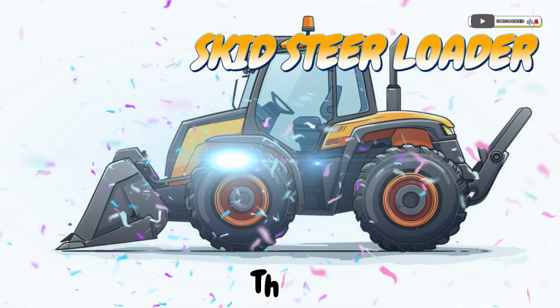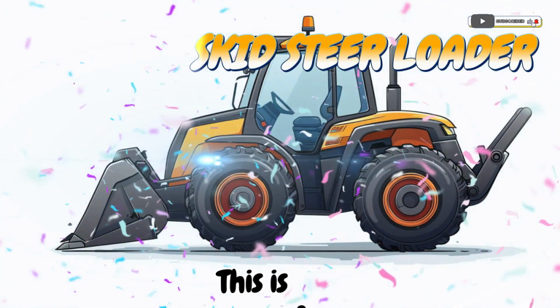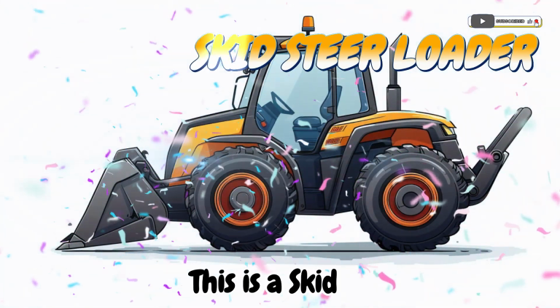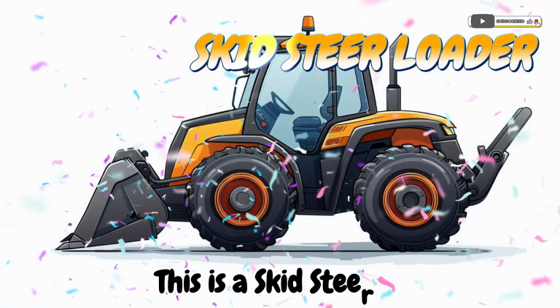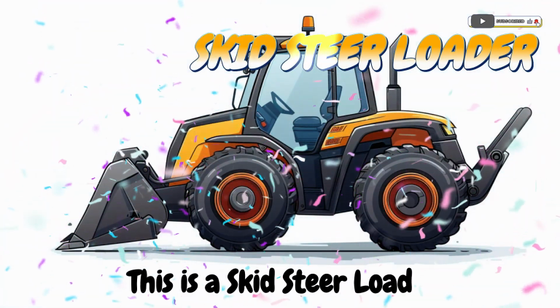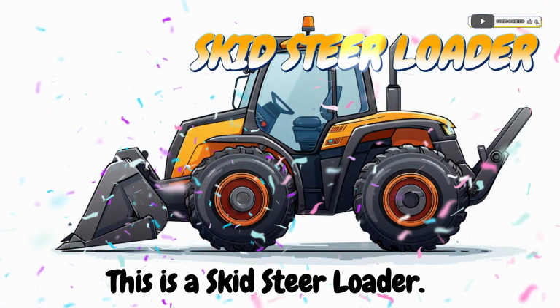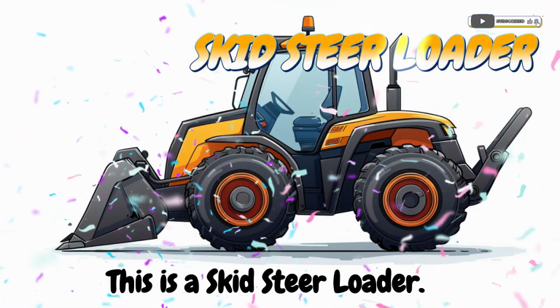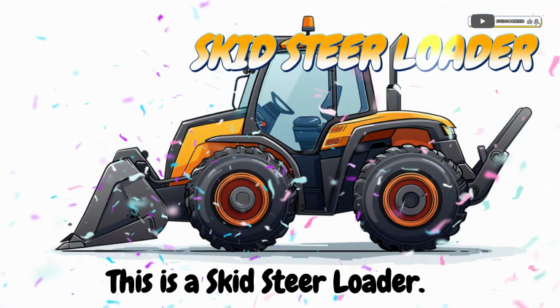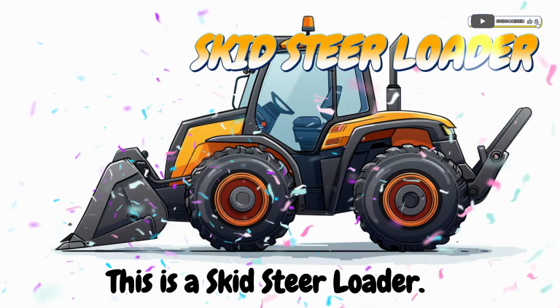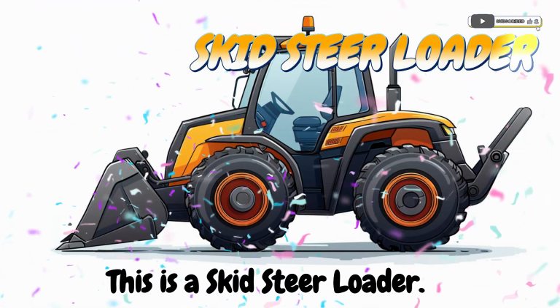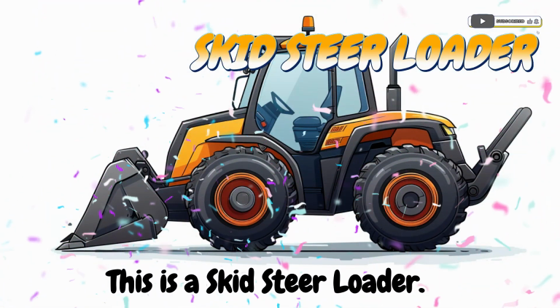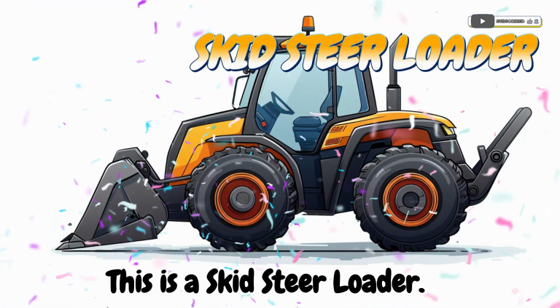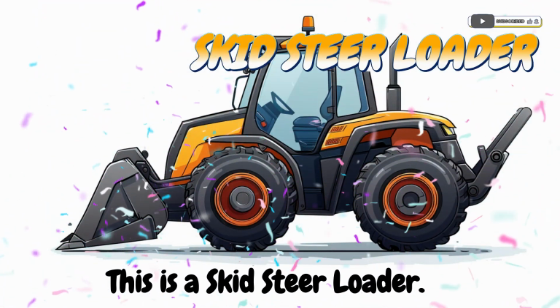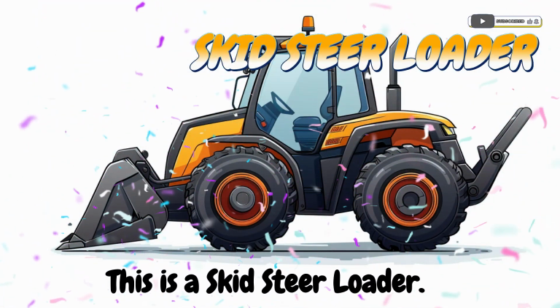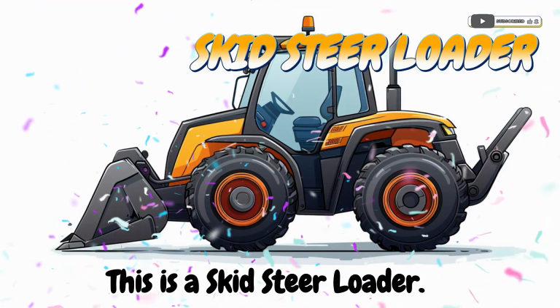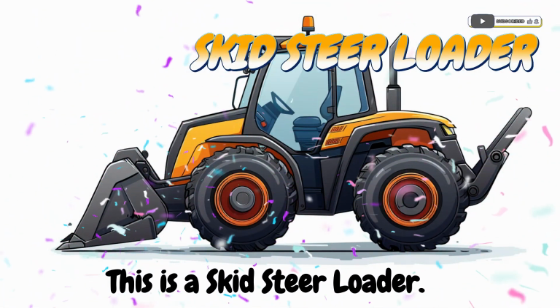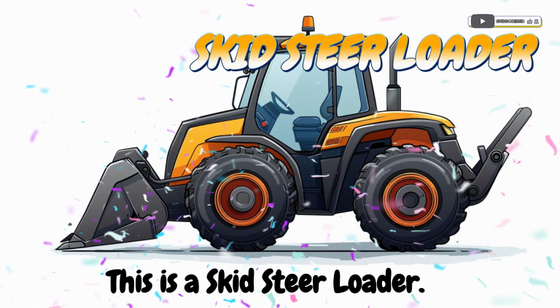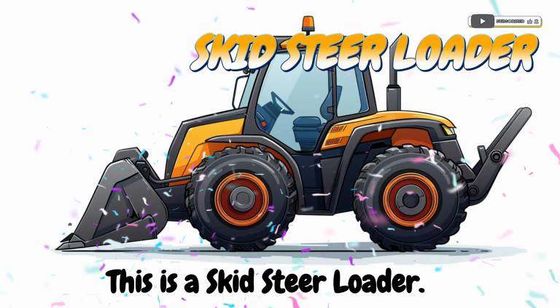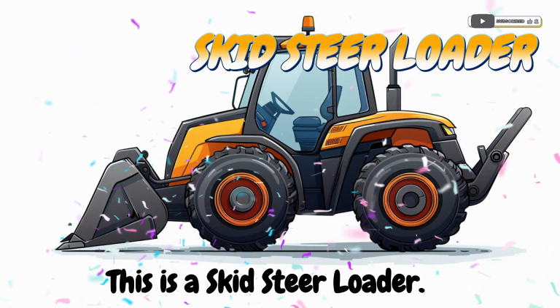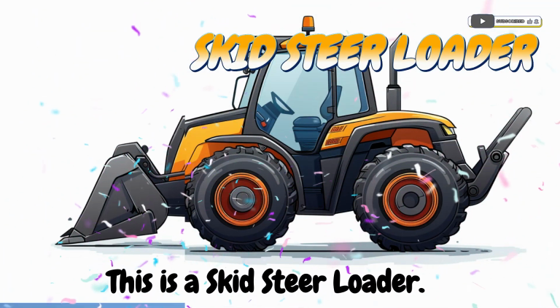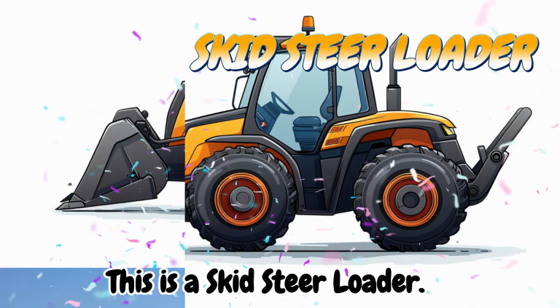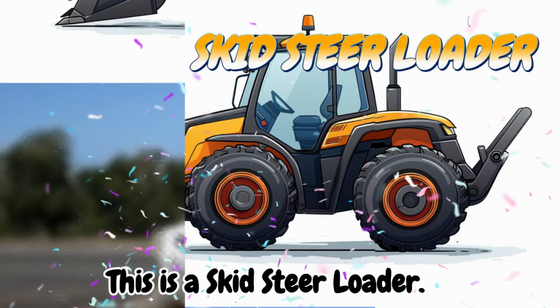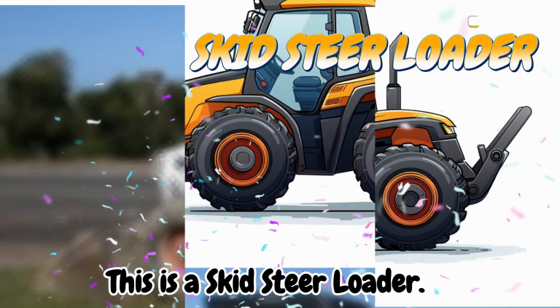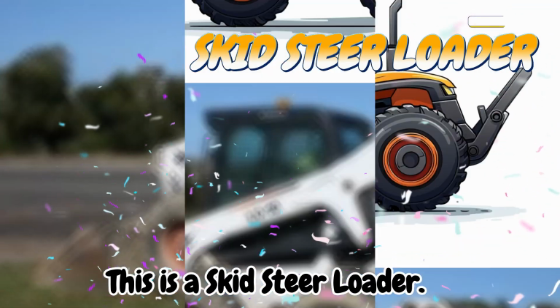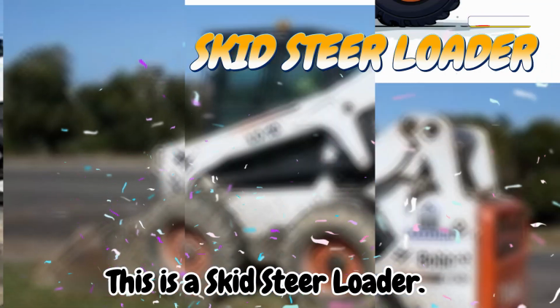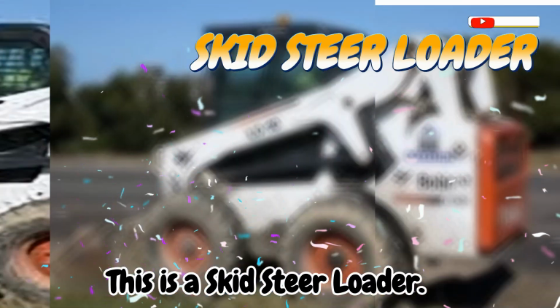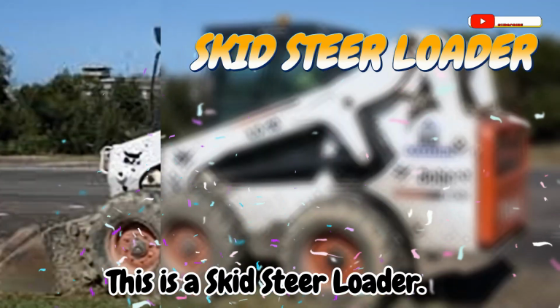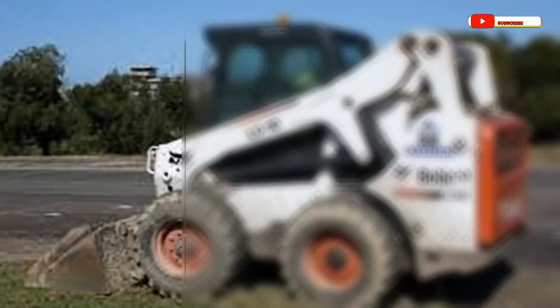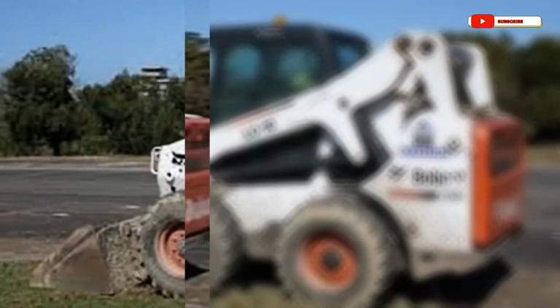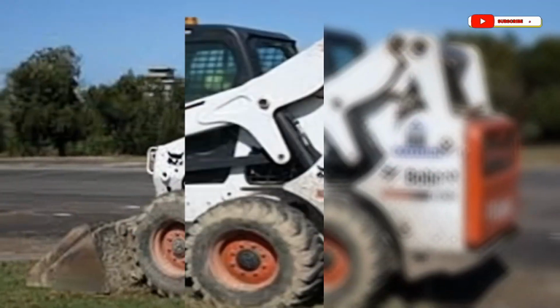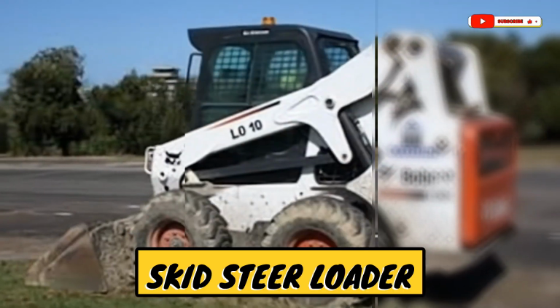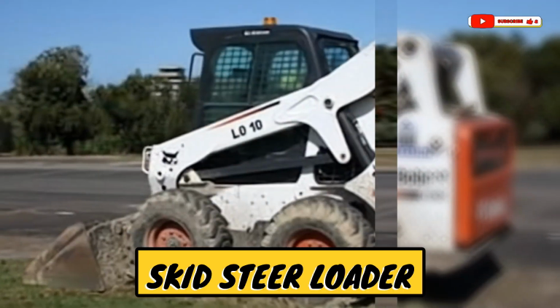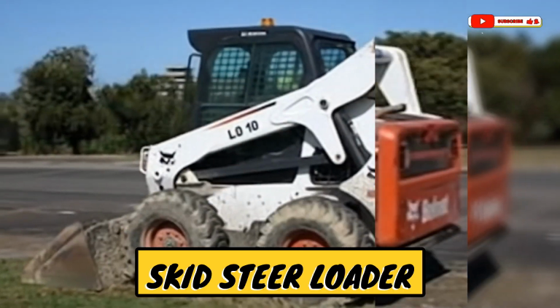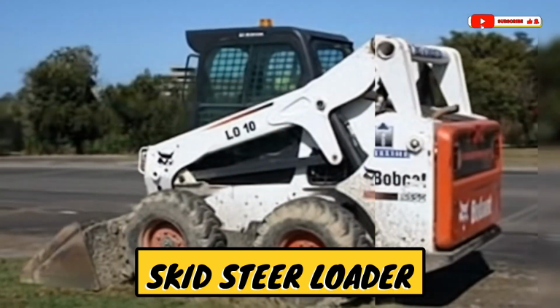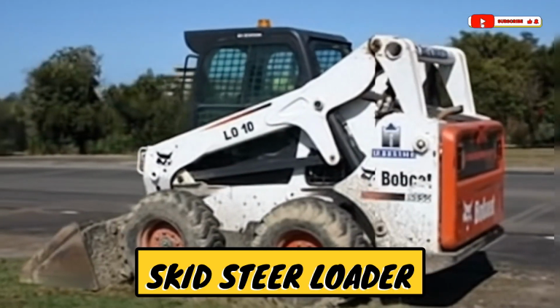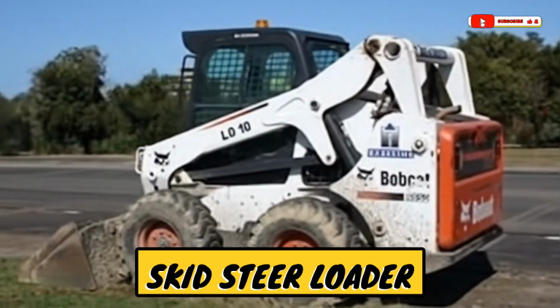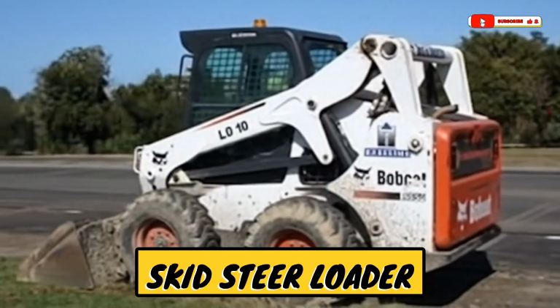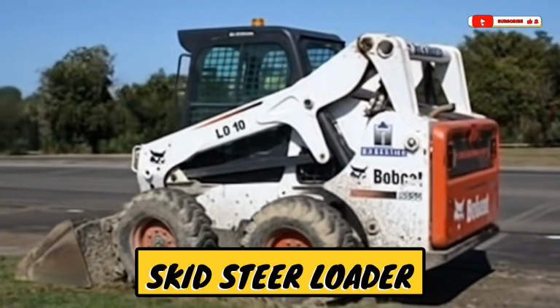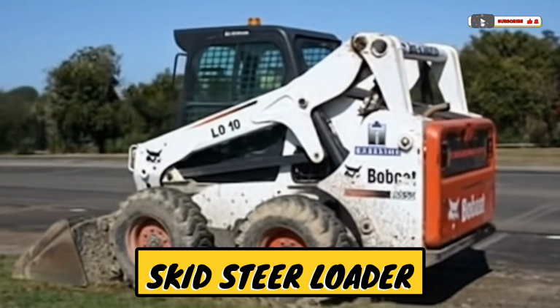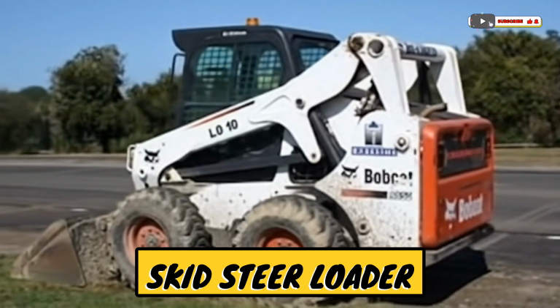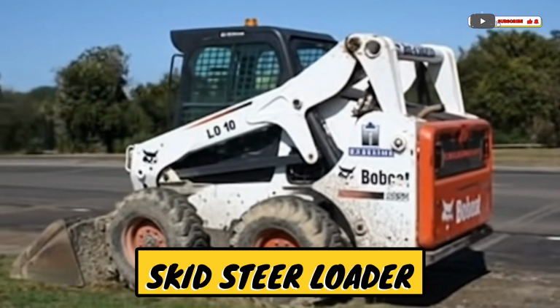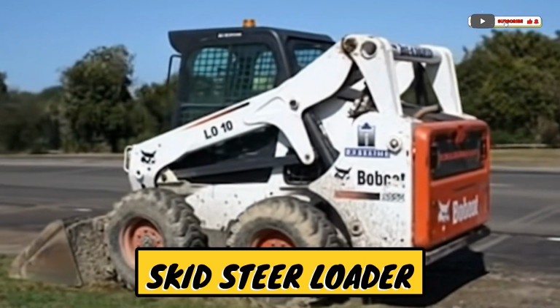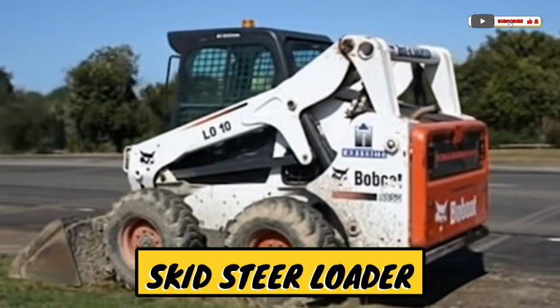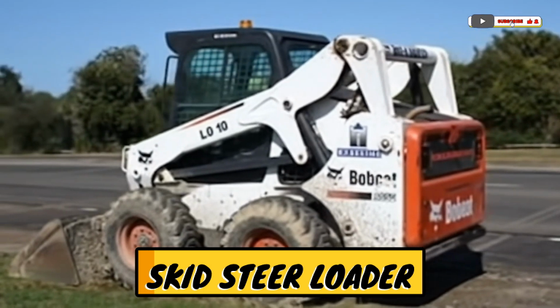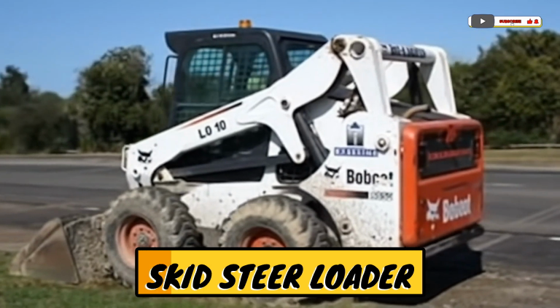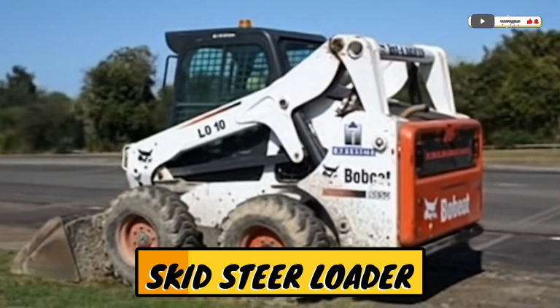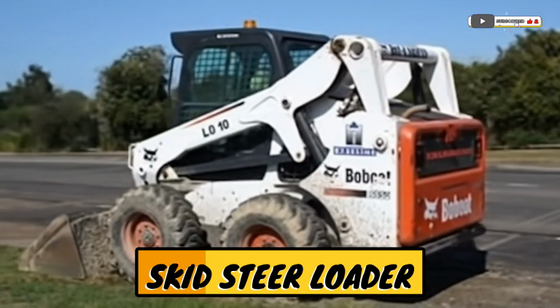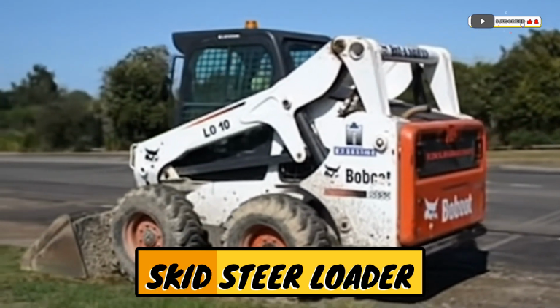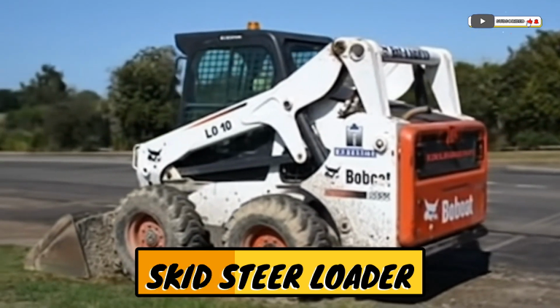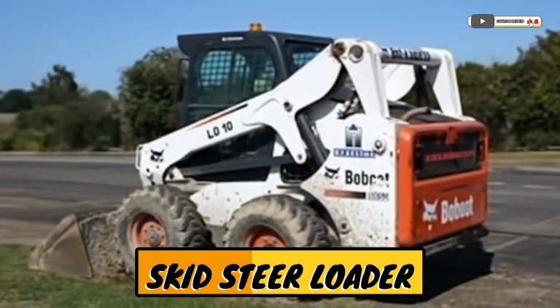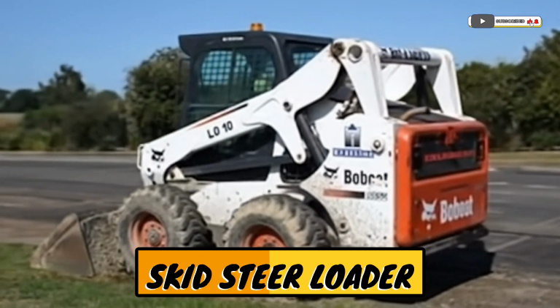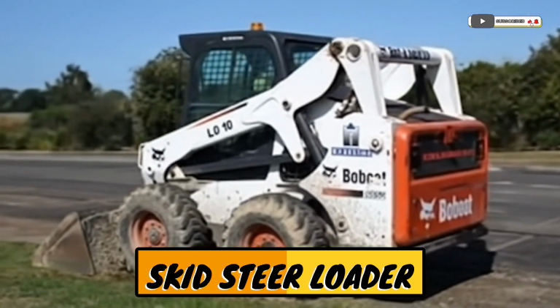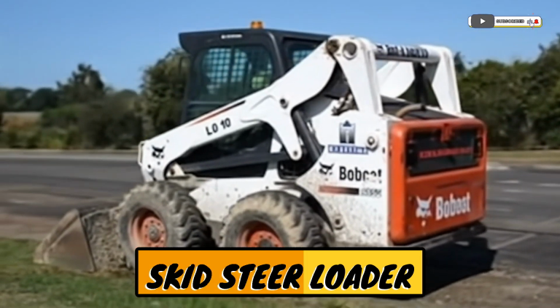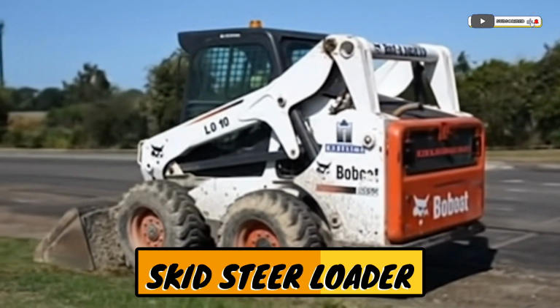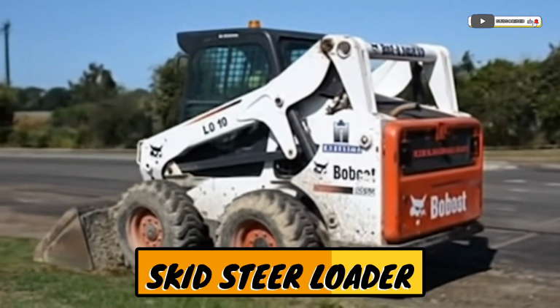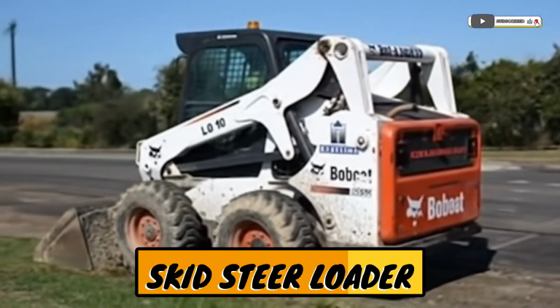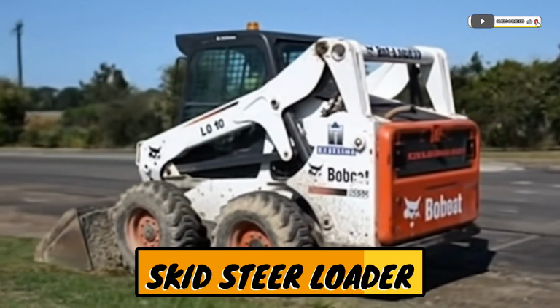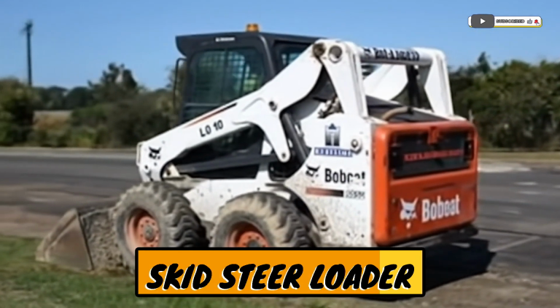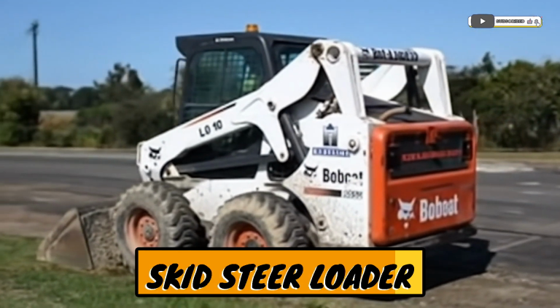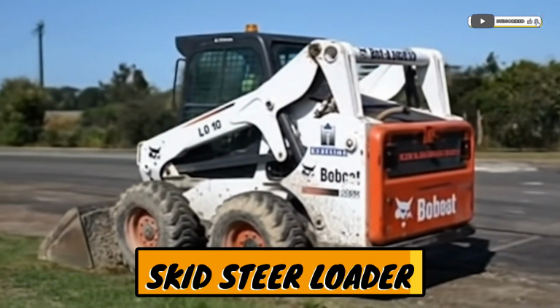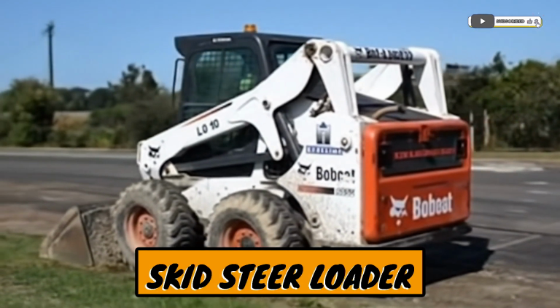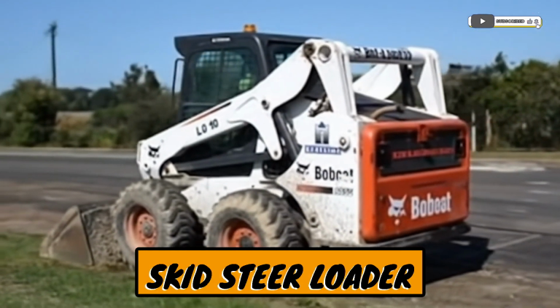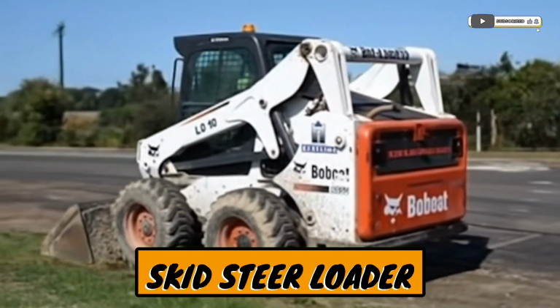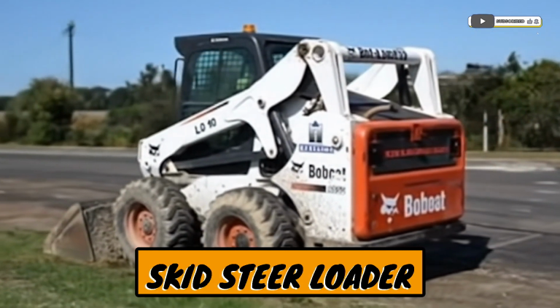This is a skid-steer loader! A small machine that can lift, move, and dig.